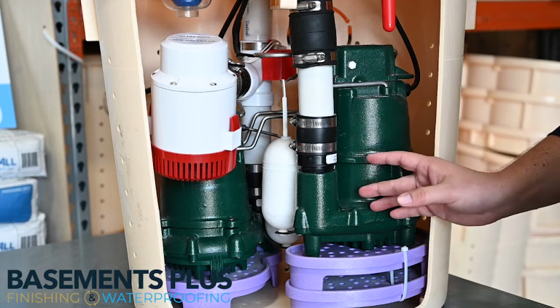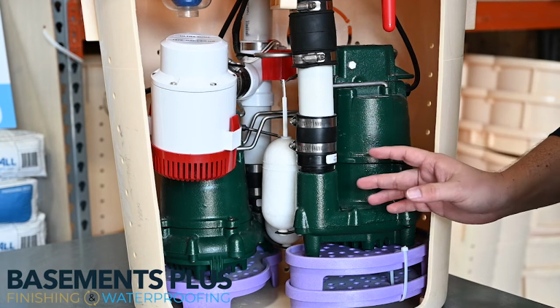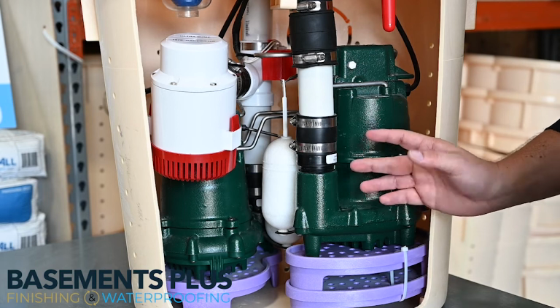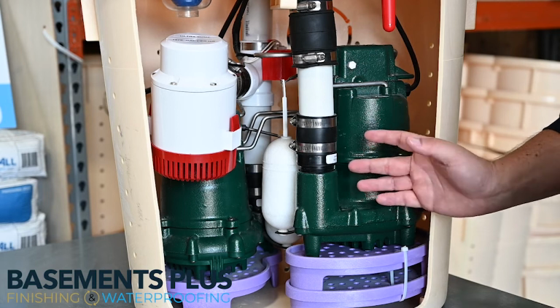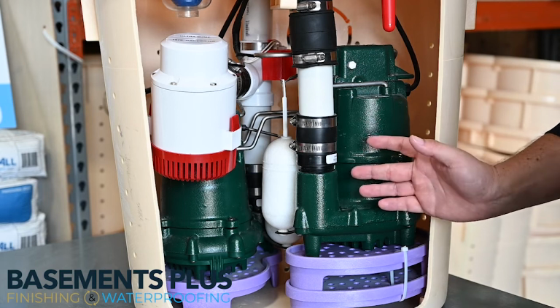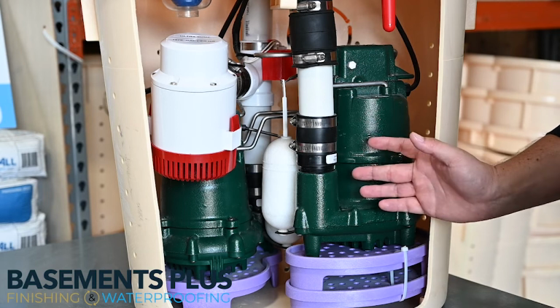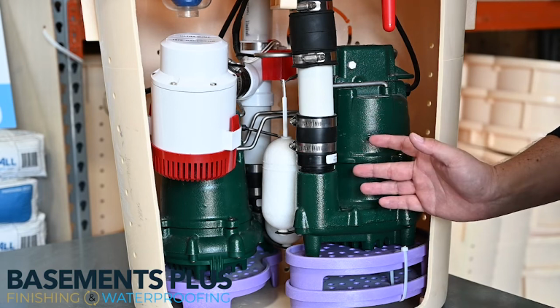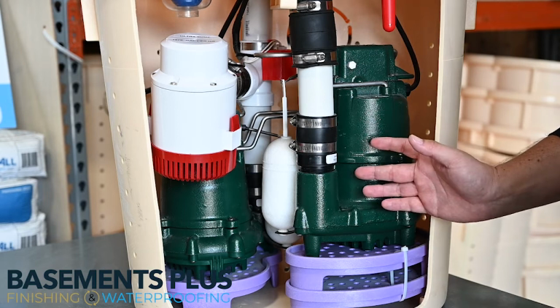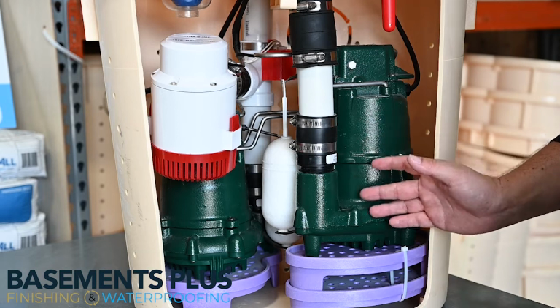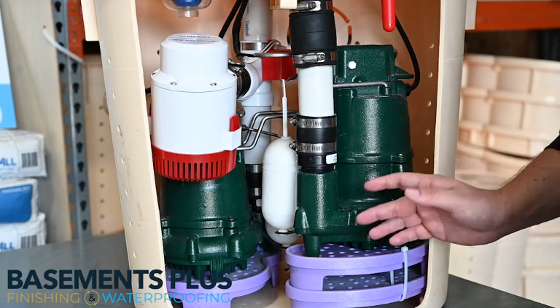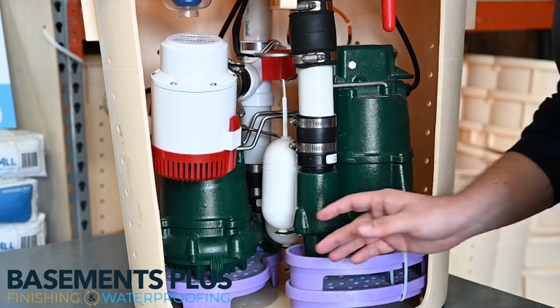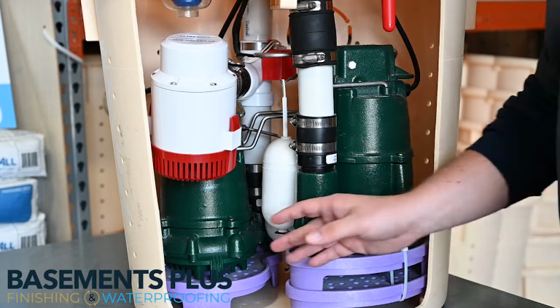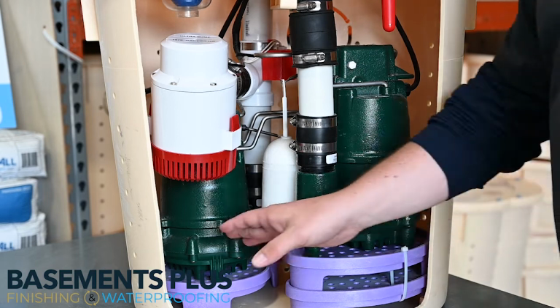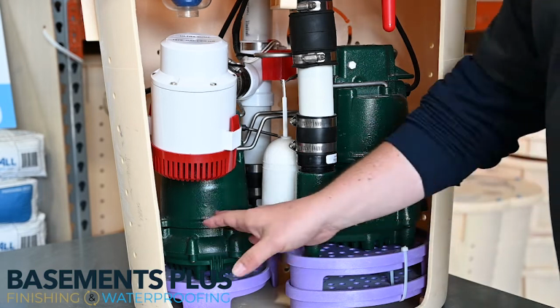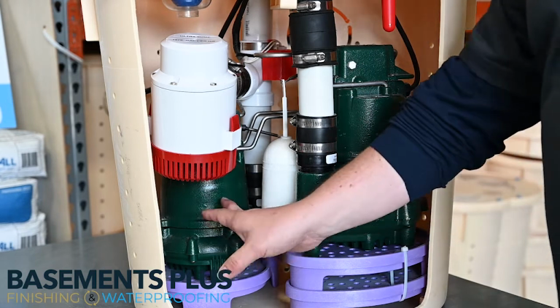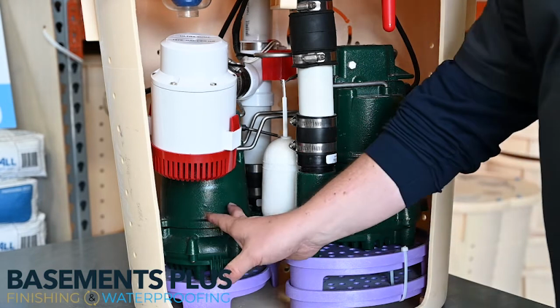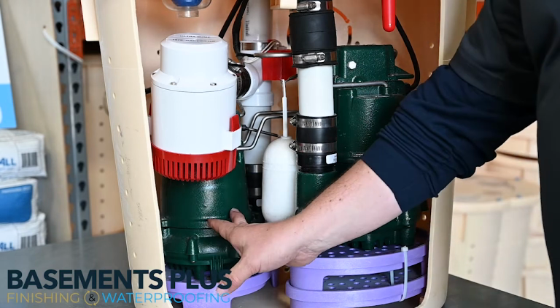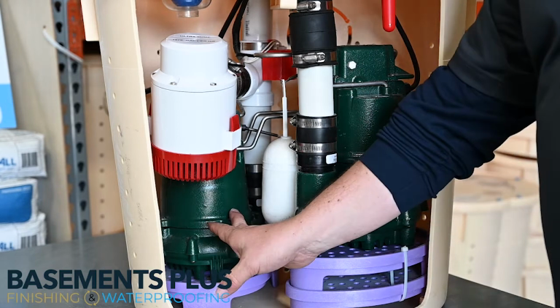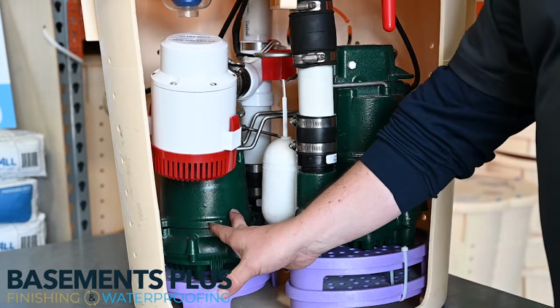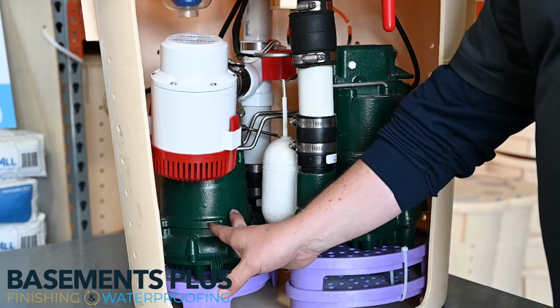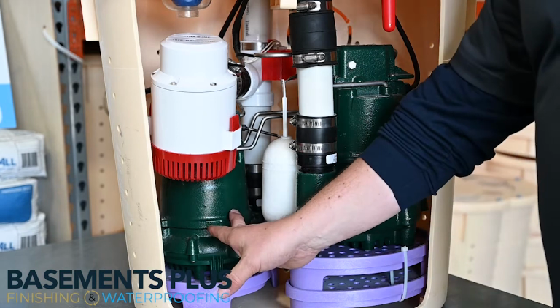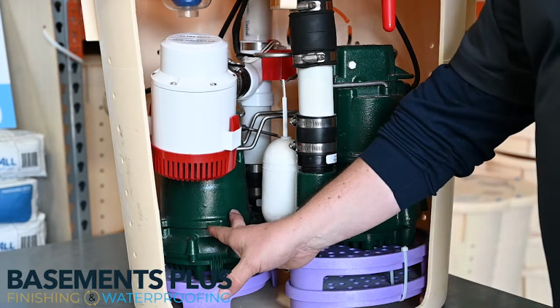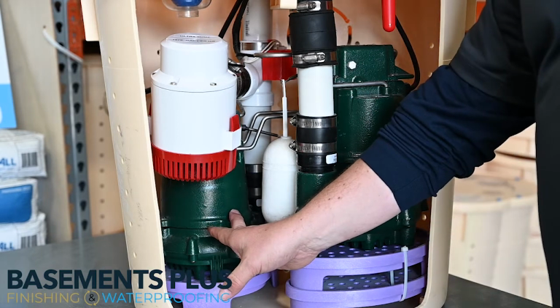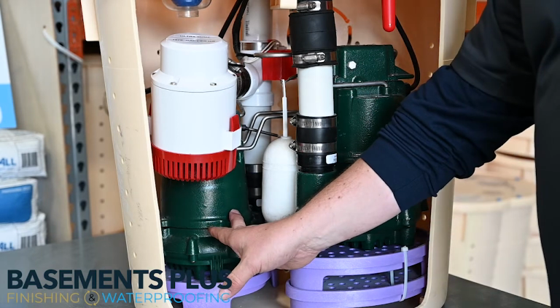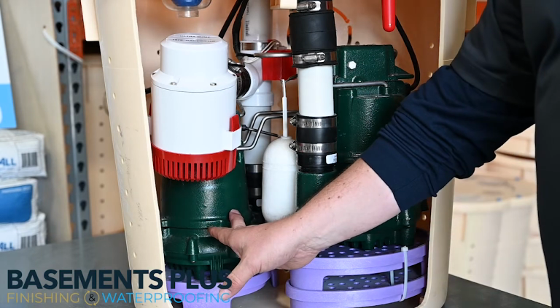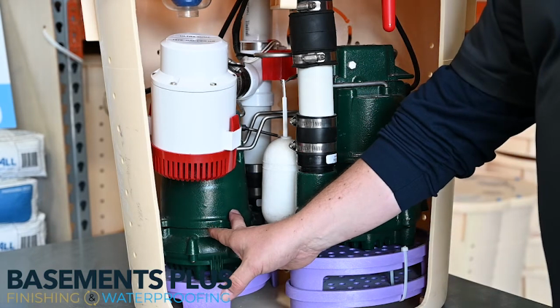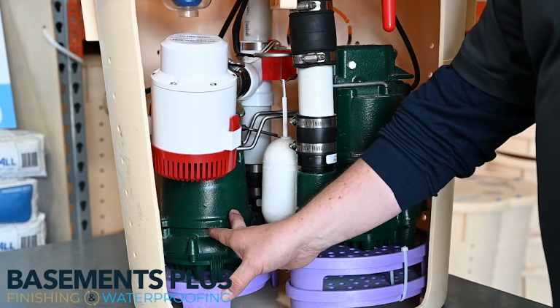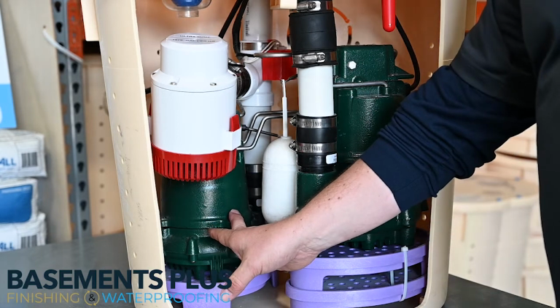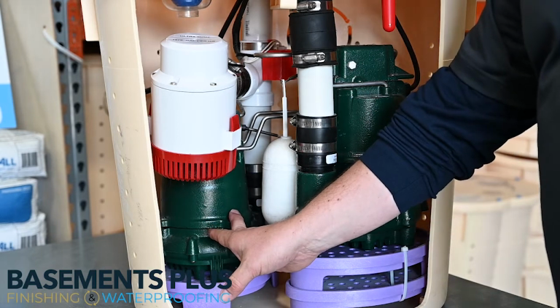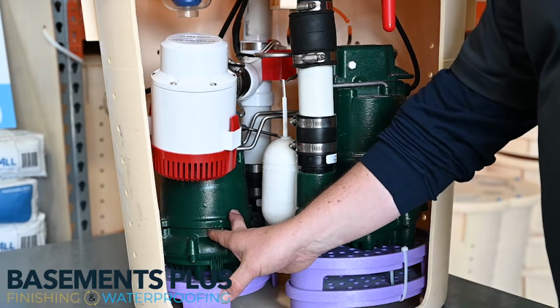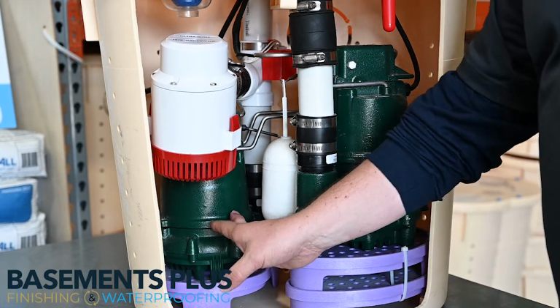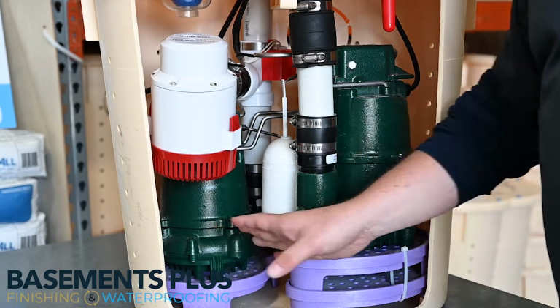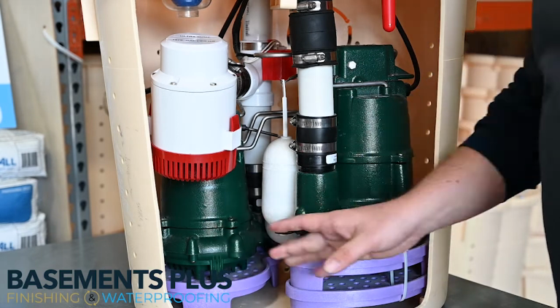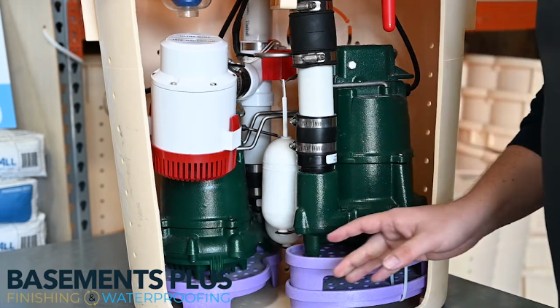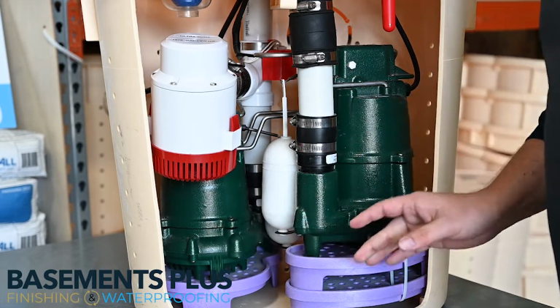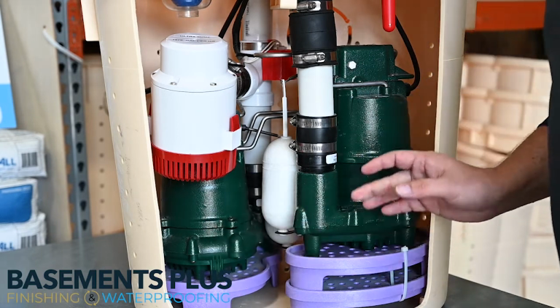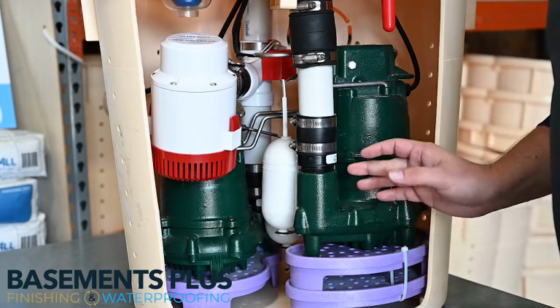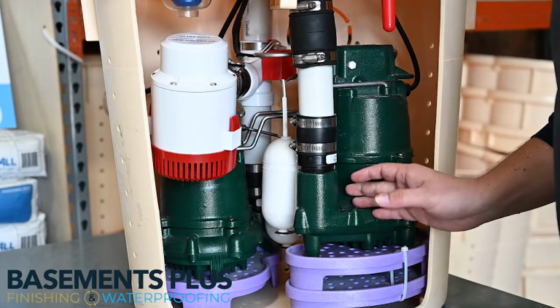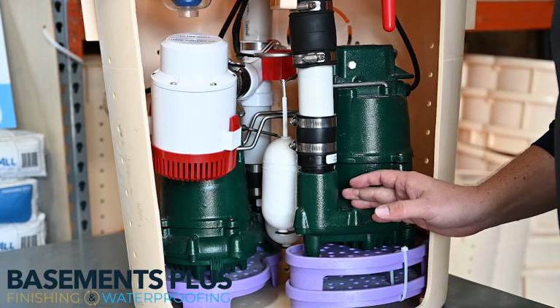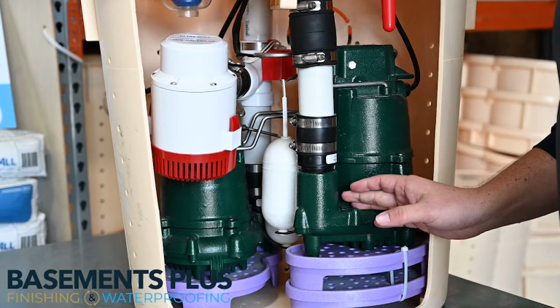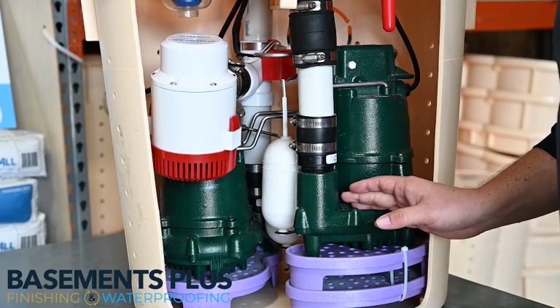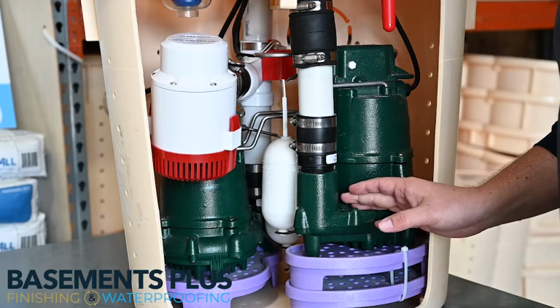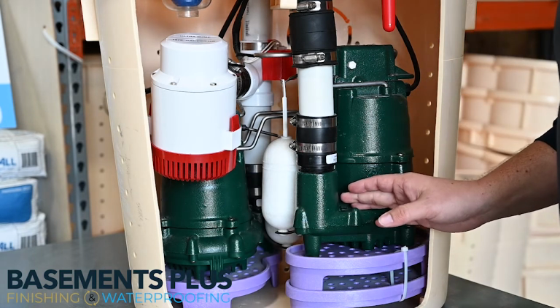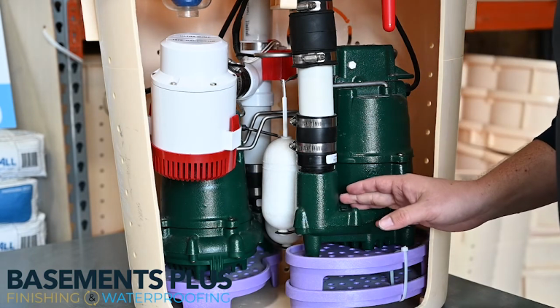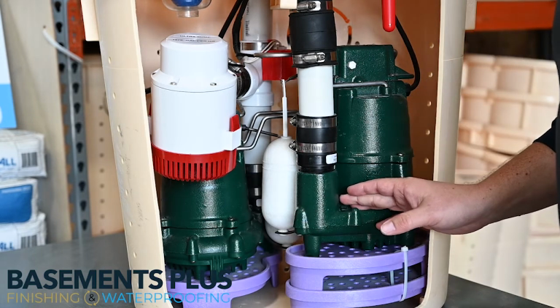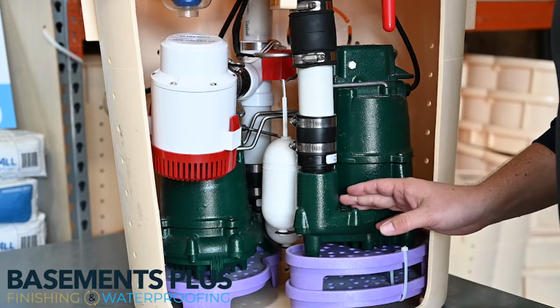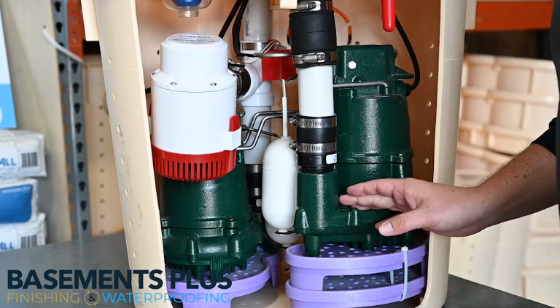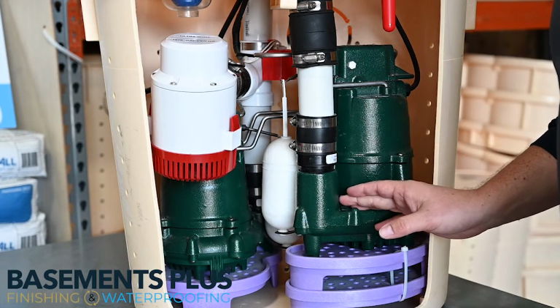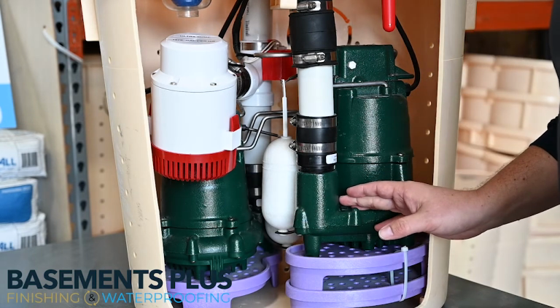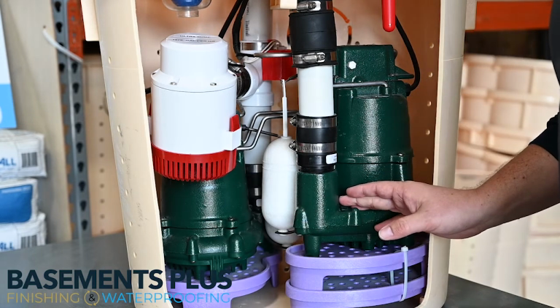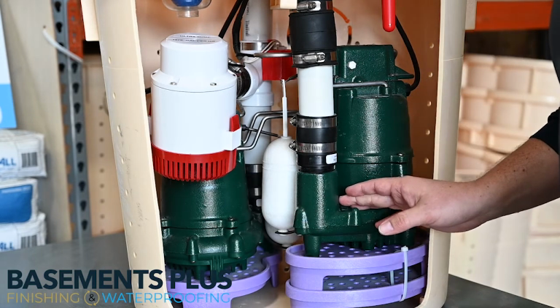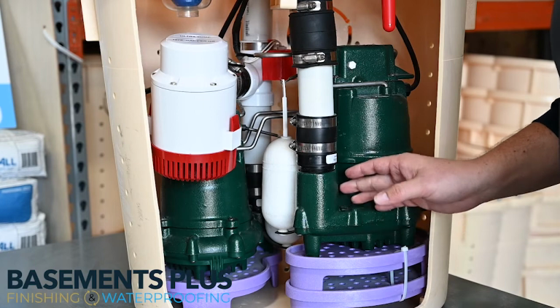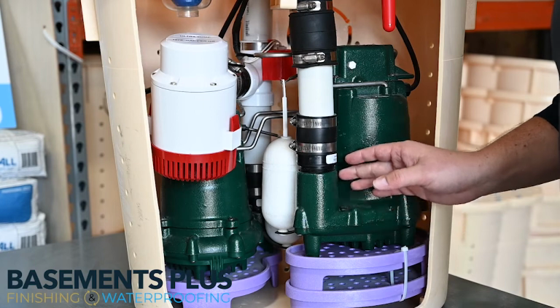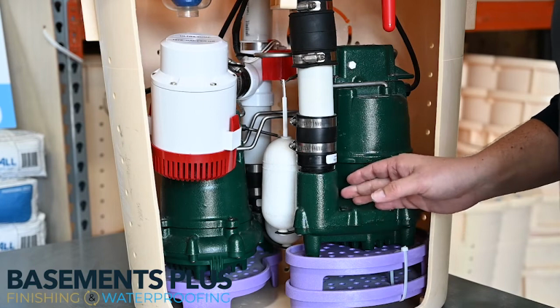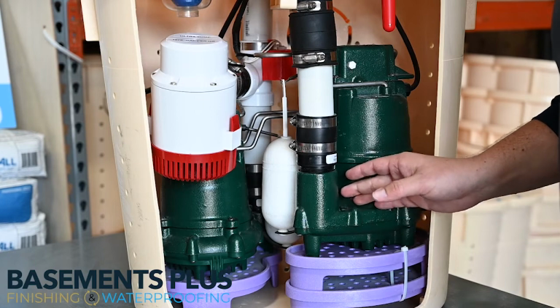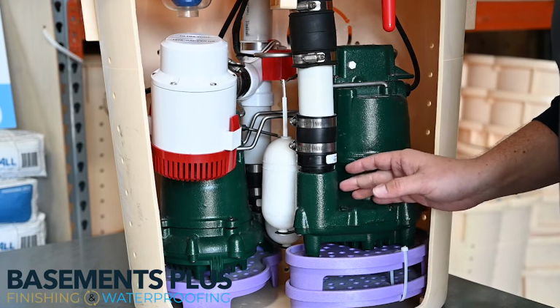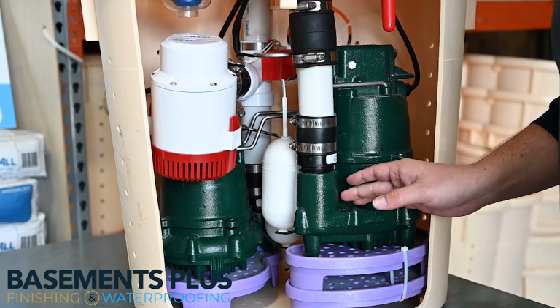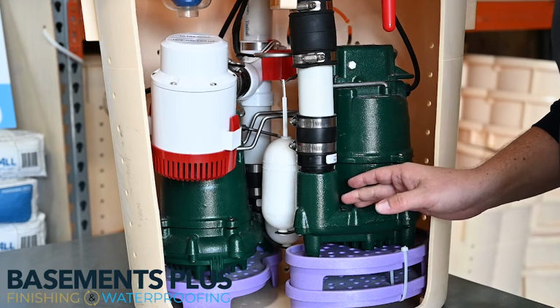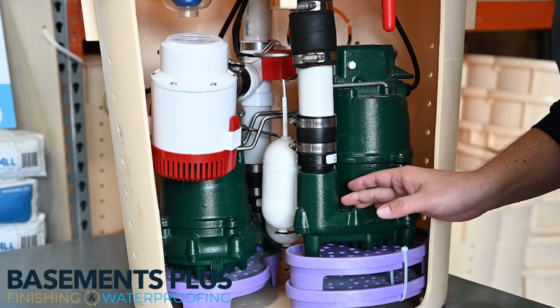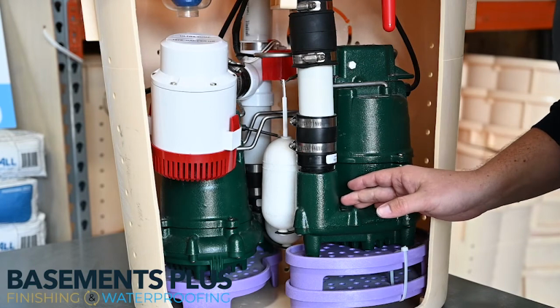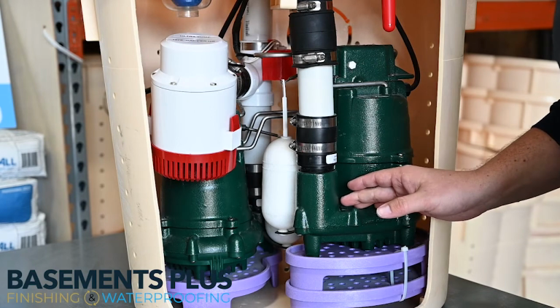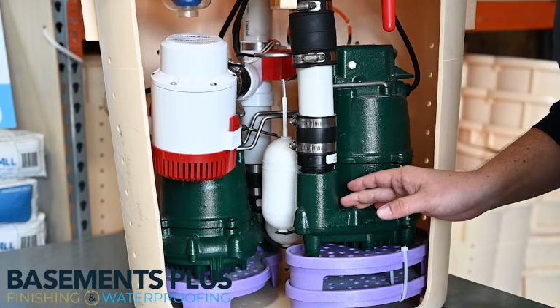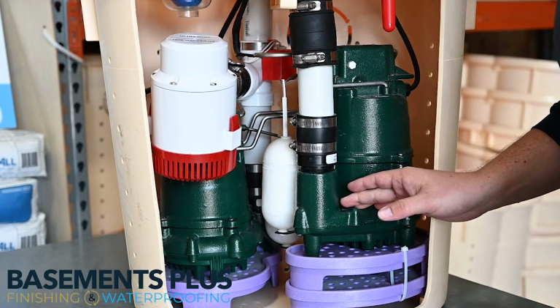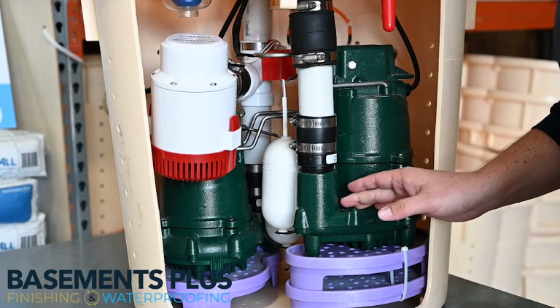So if for some reason you had a pump failure with your main pump, we have a bigger, beefier pump that sits just above it.